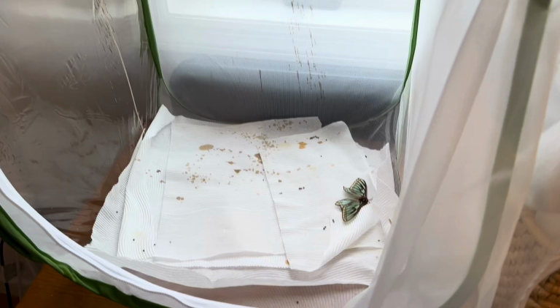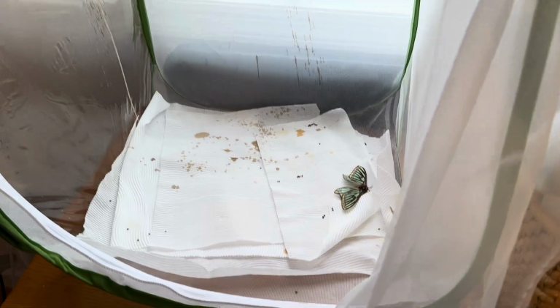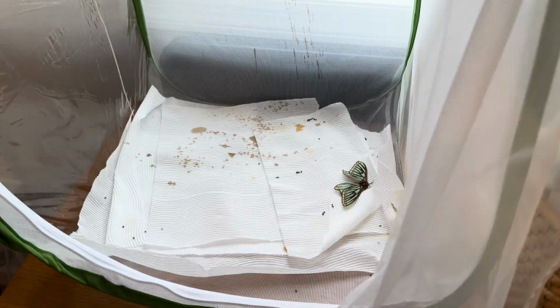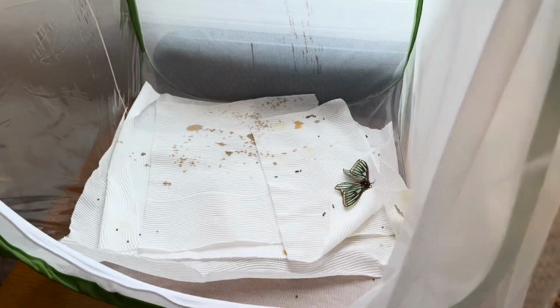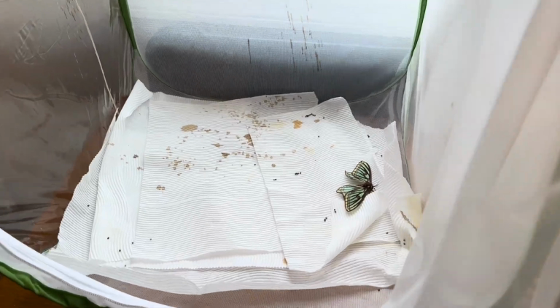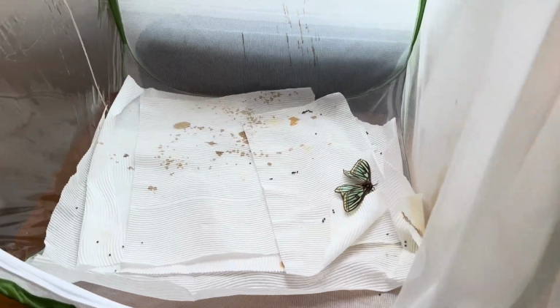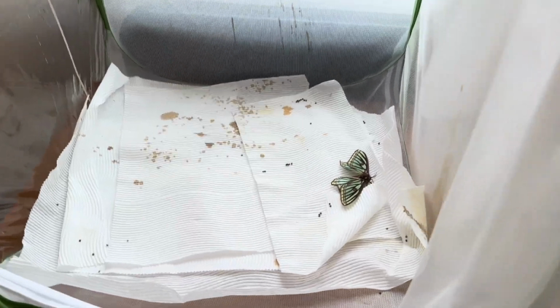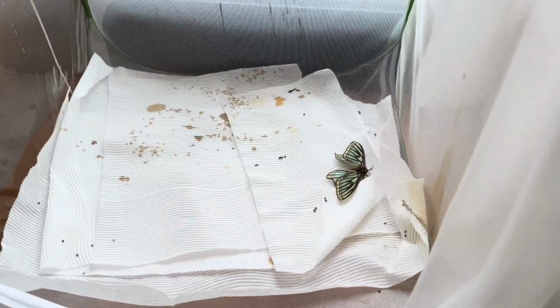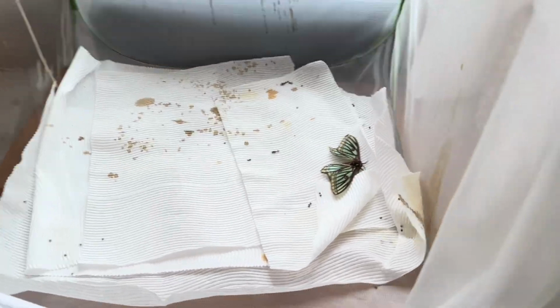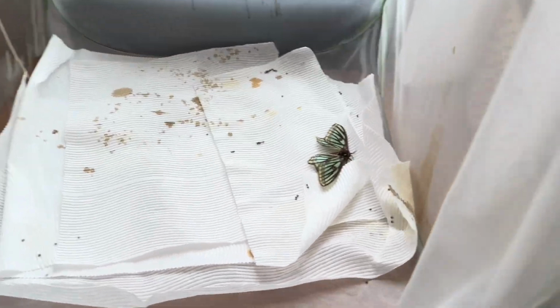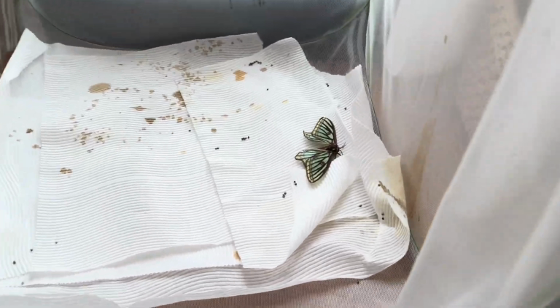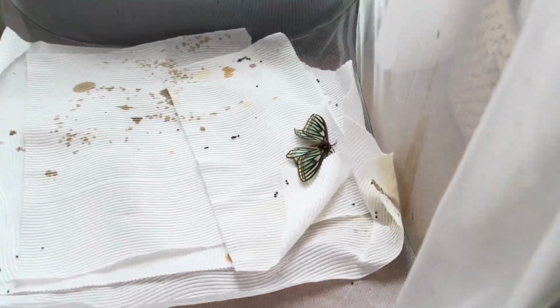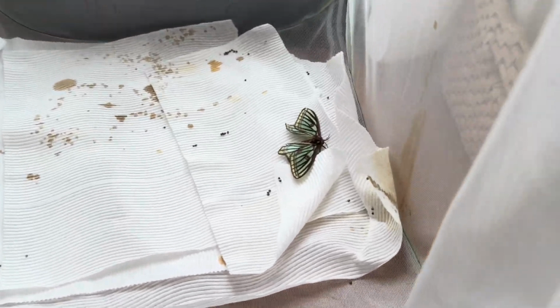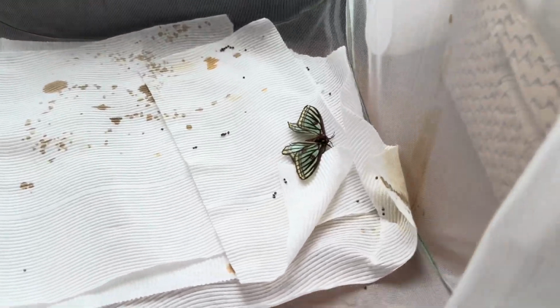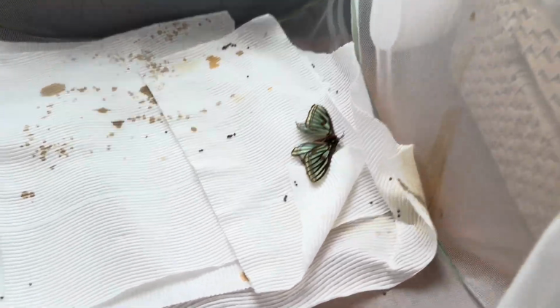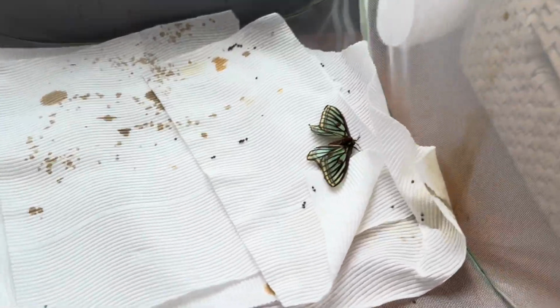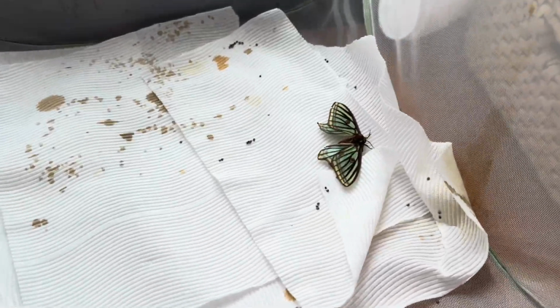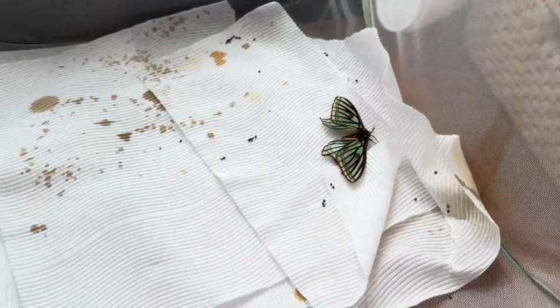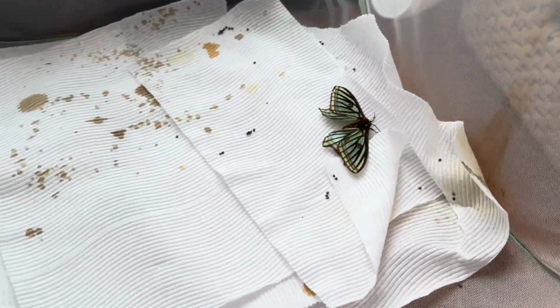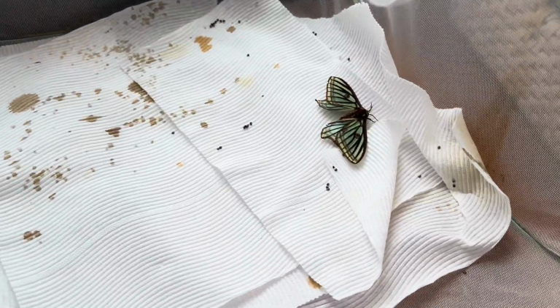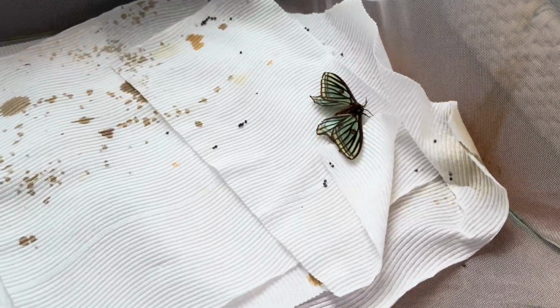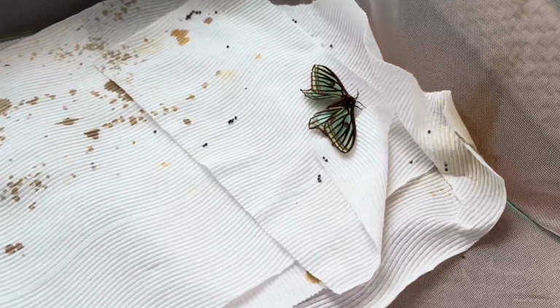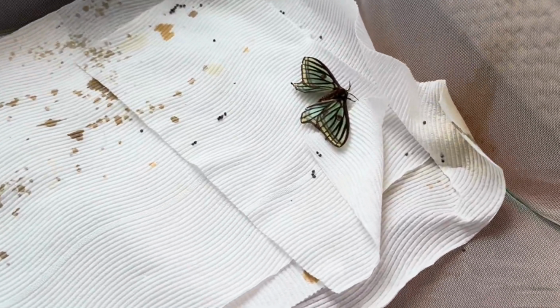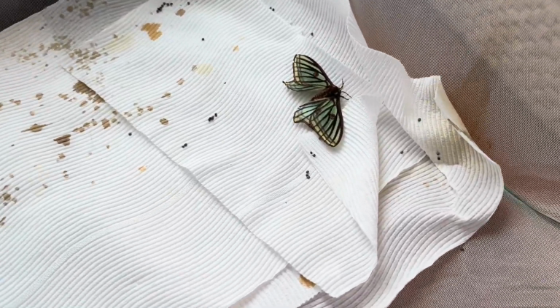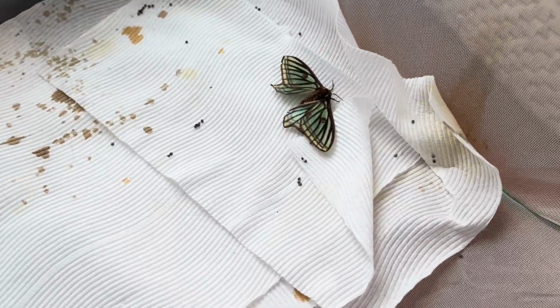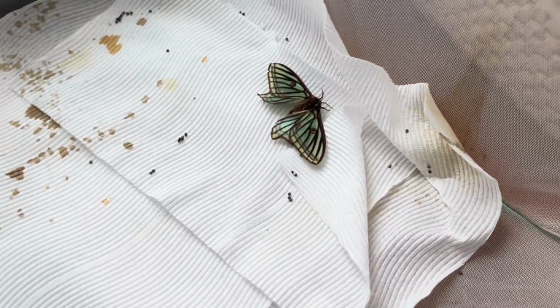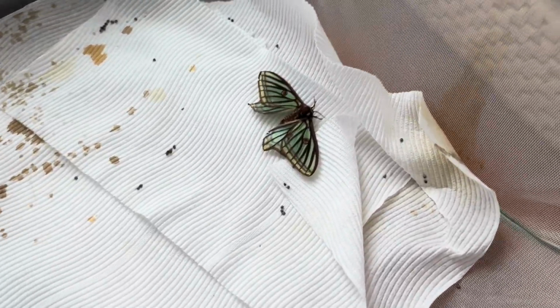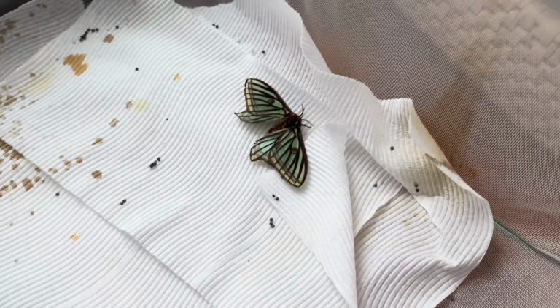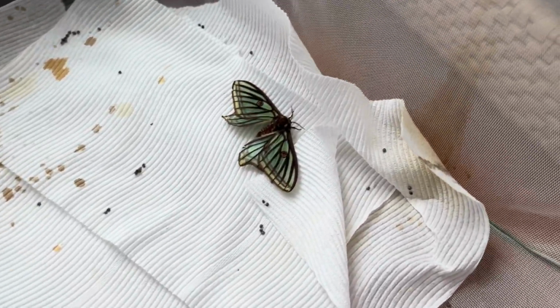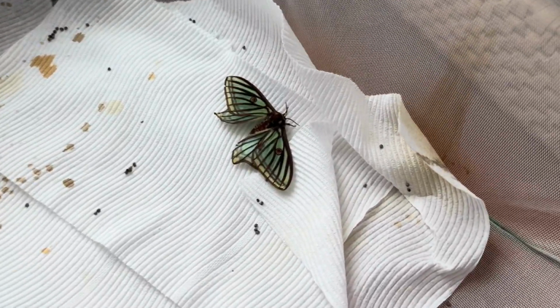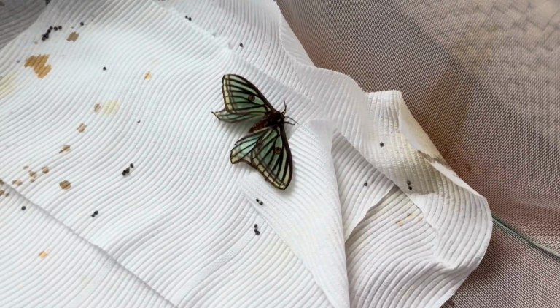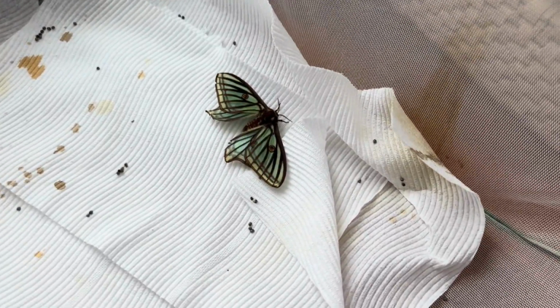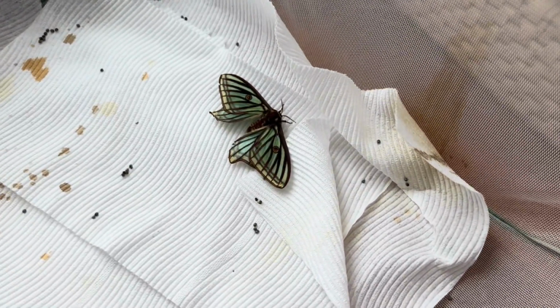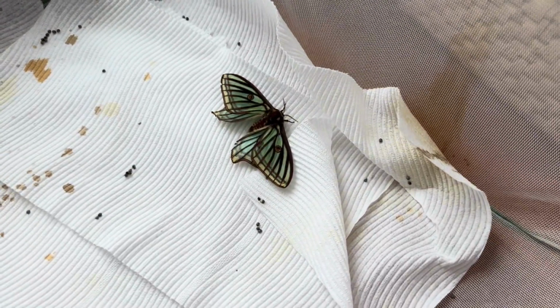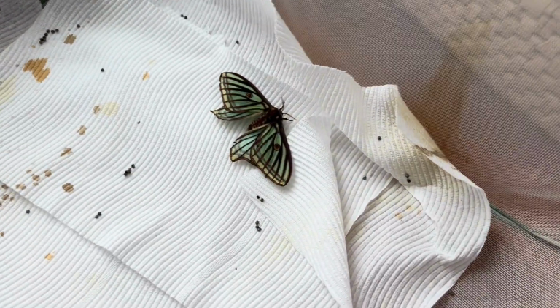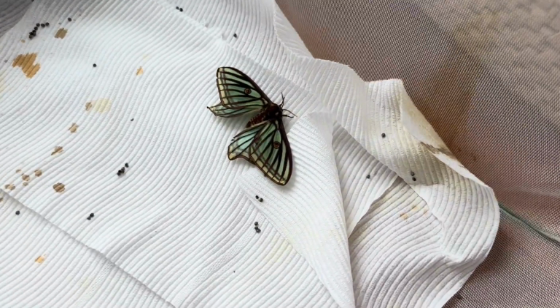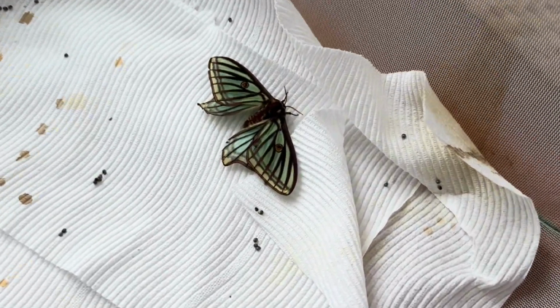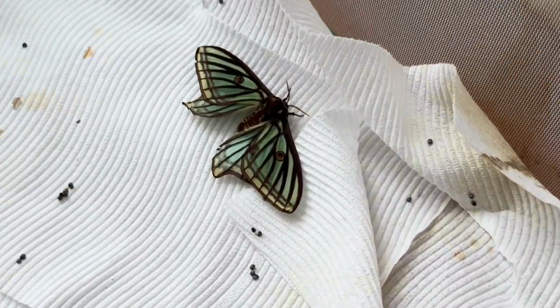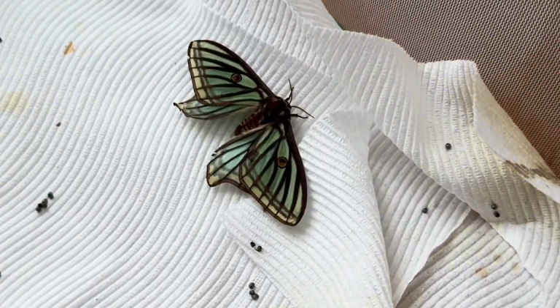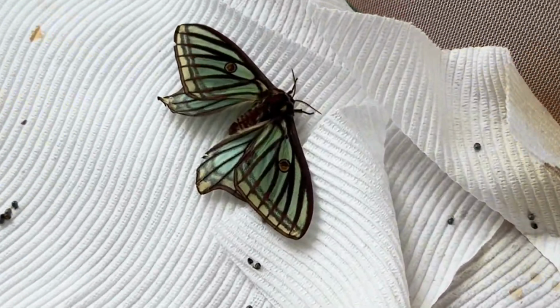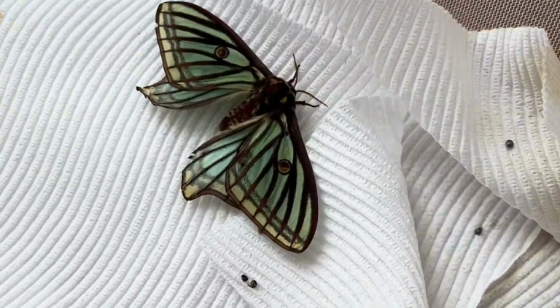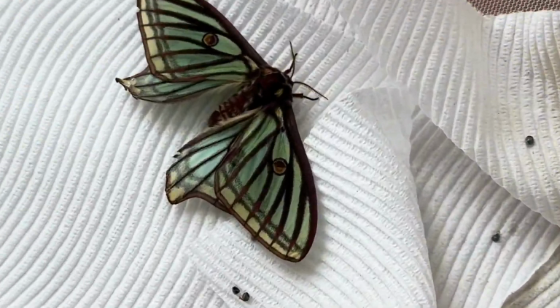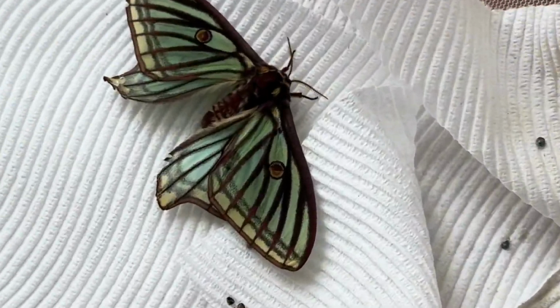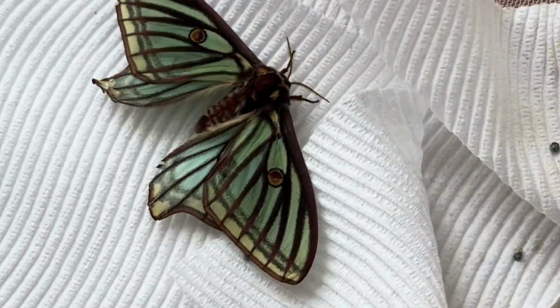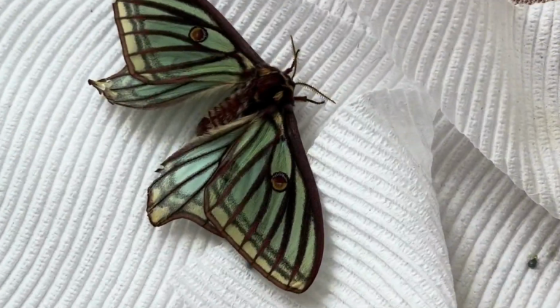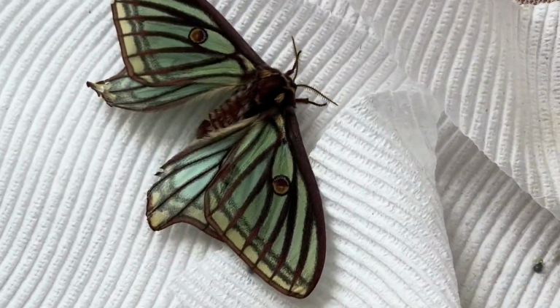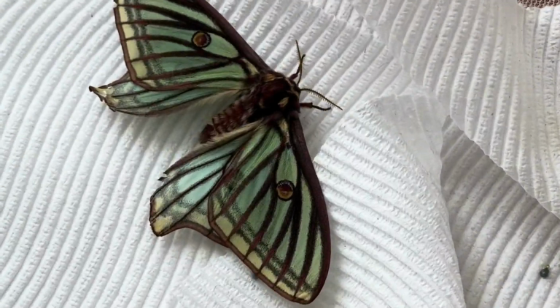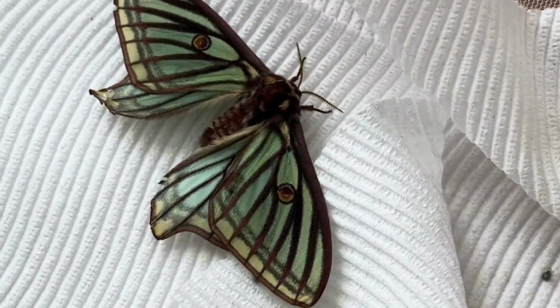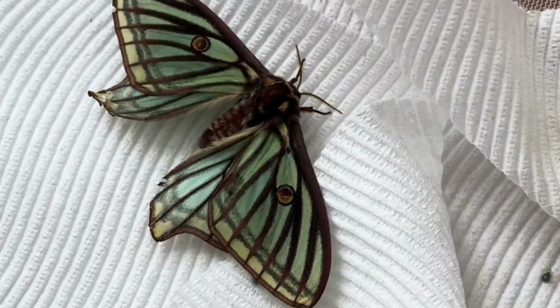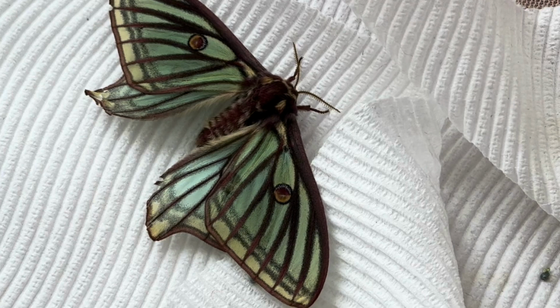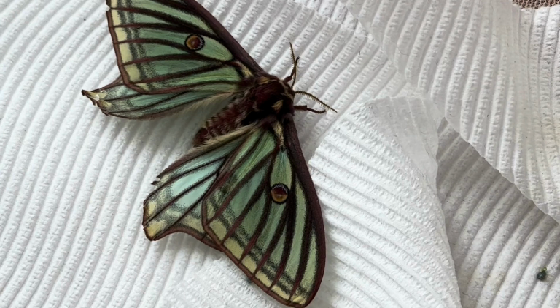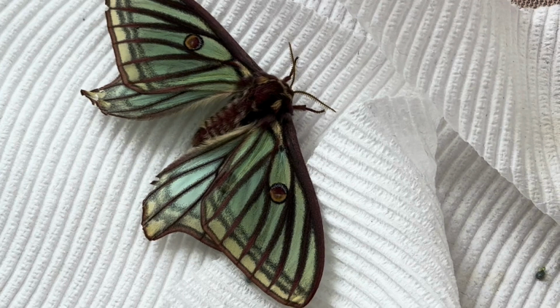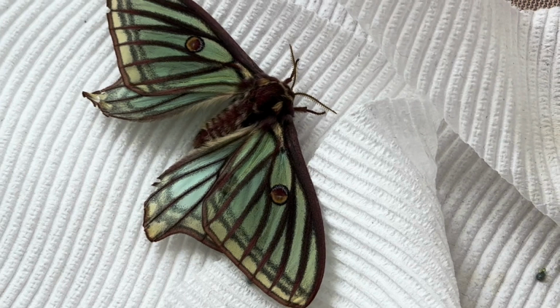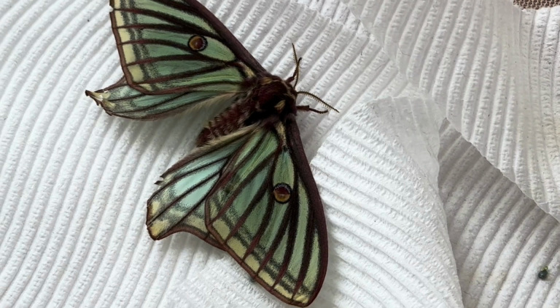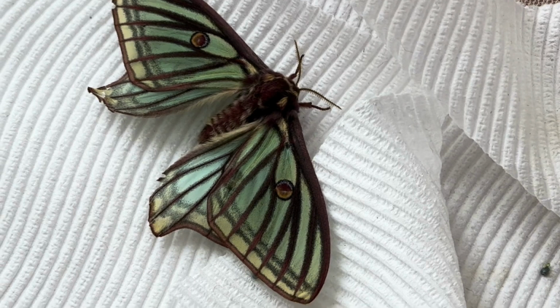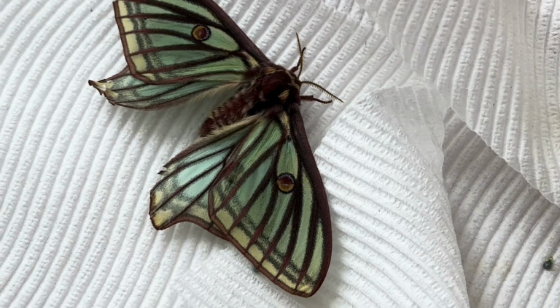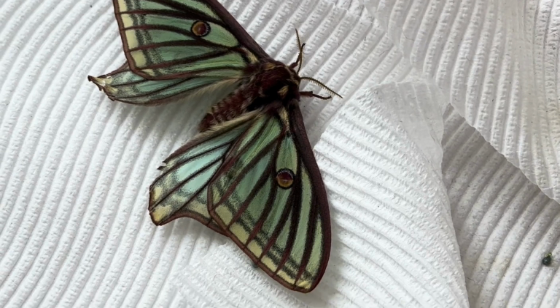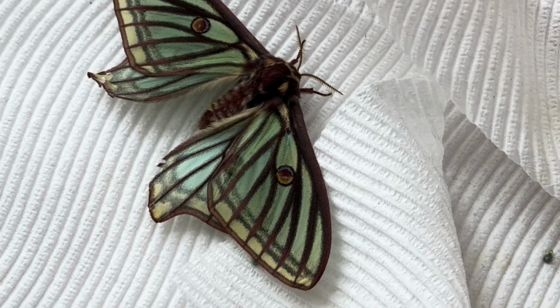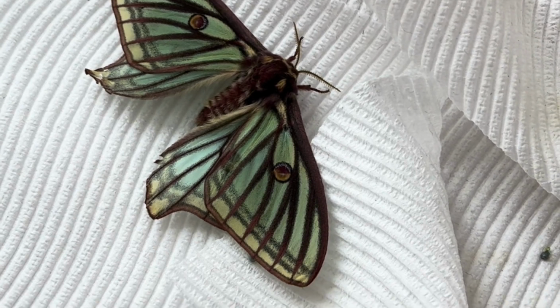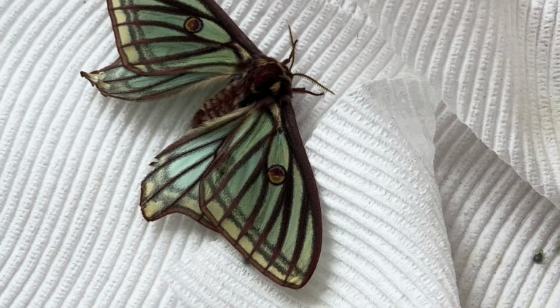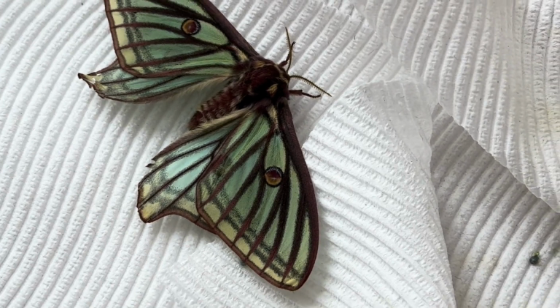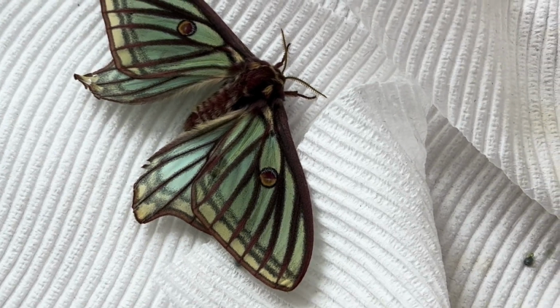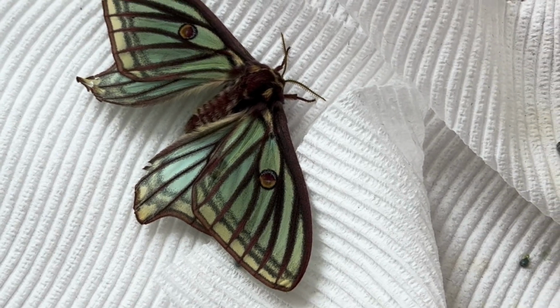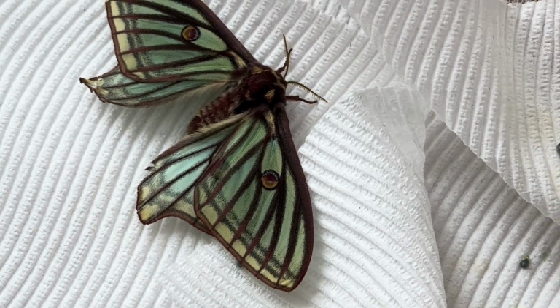Hey guys, so if you've been following along, you know I have these three female Spanish moon moths, but as of yet, no male for them to pair with.